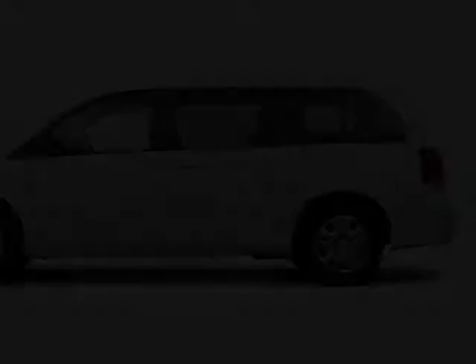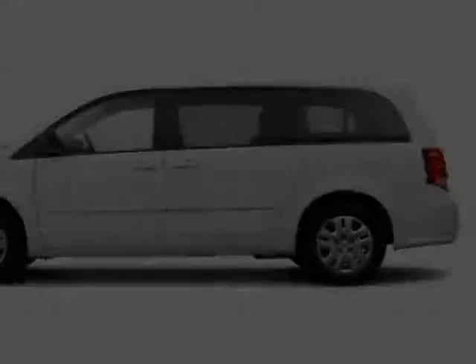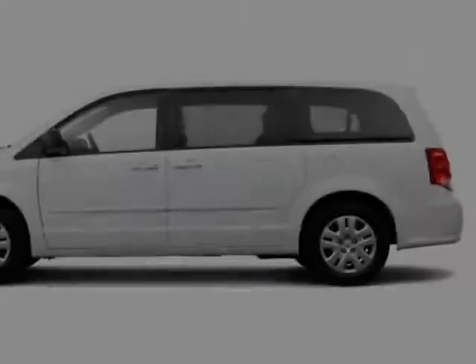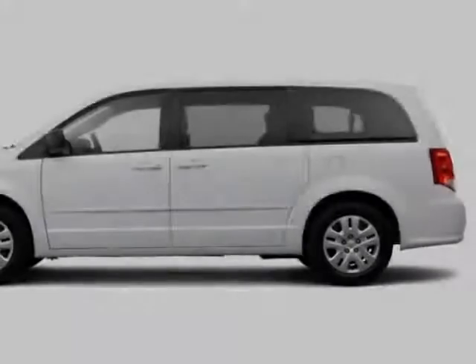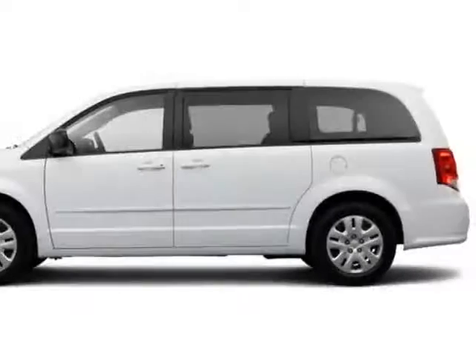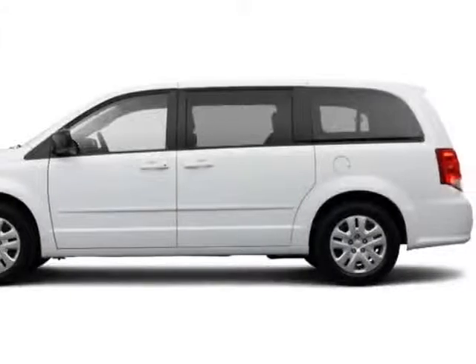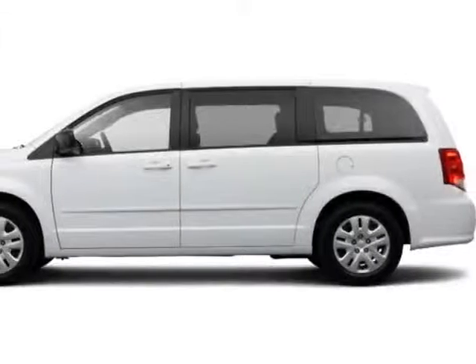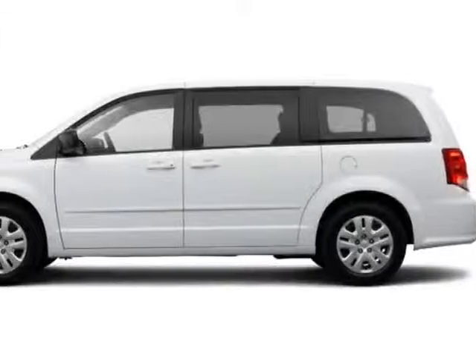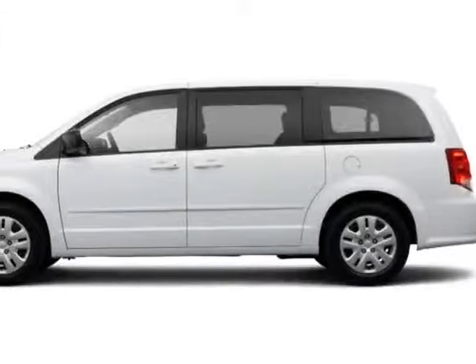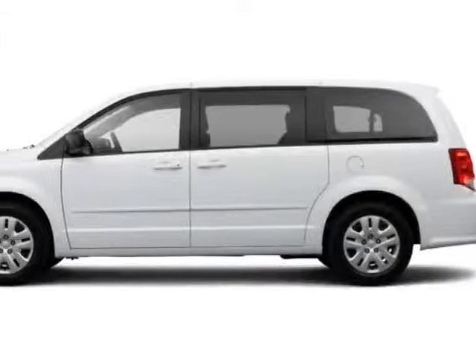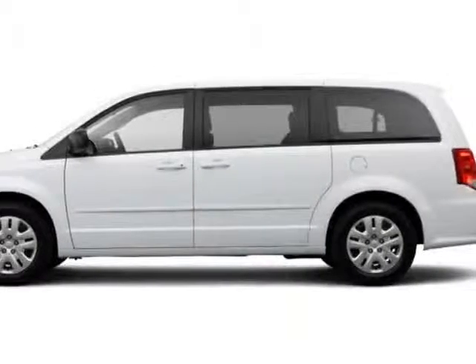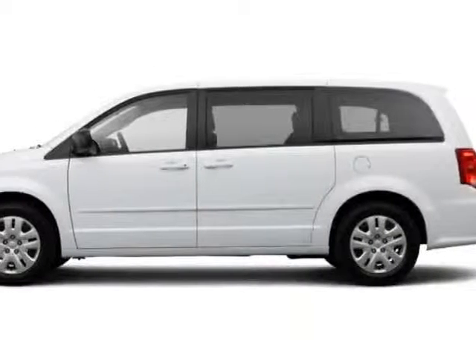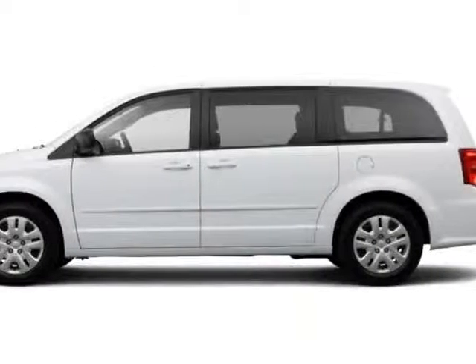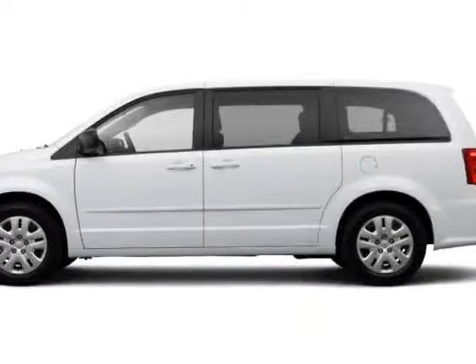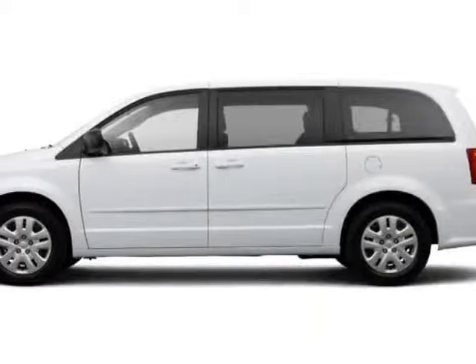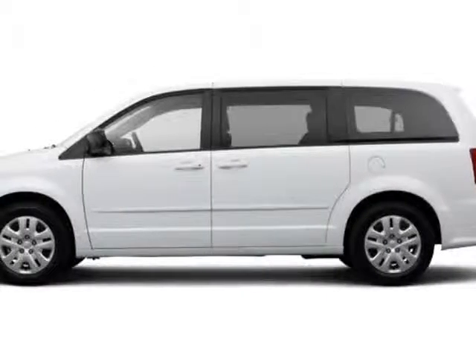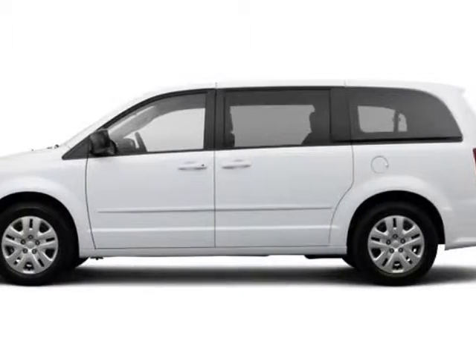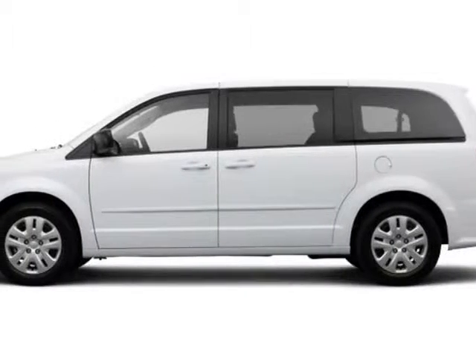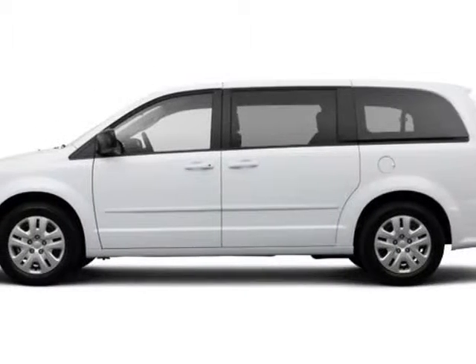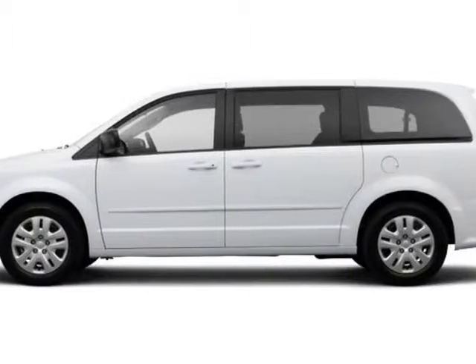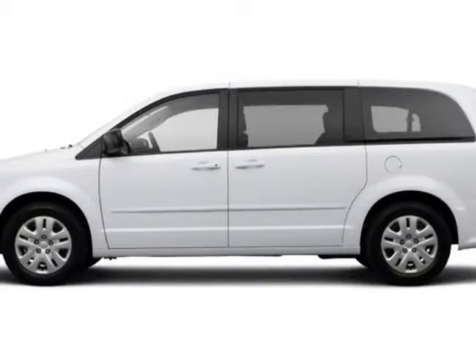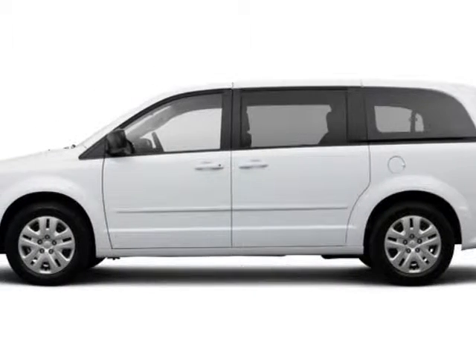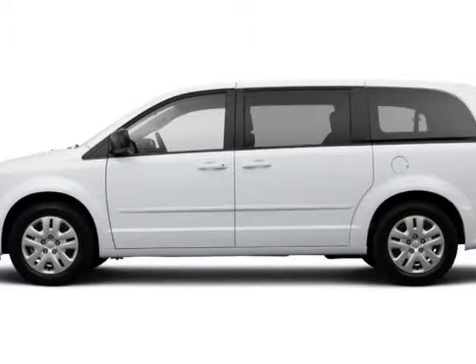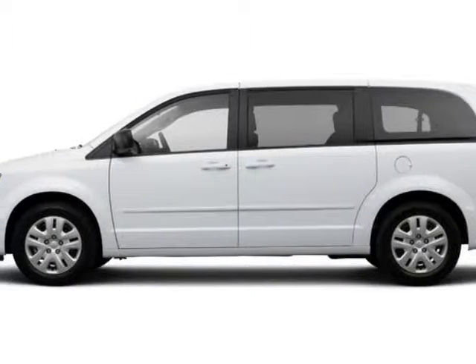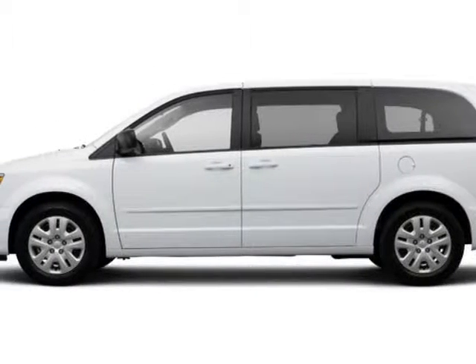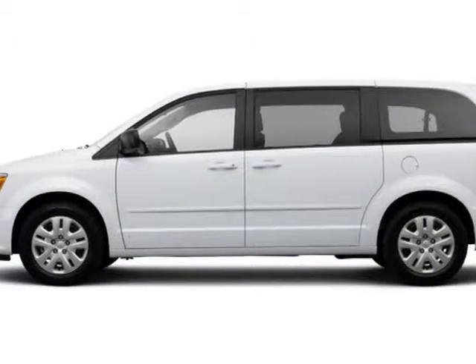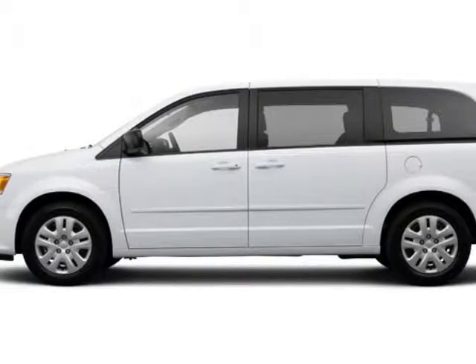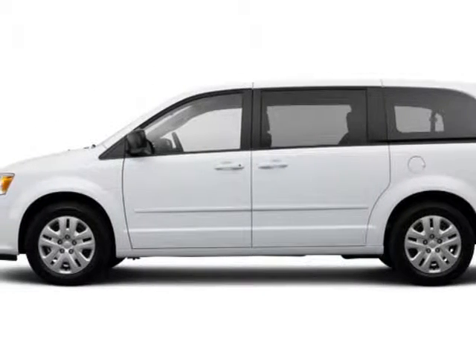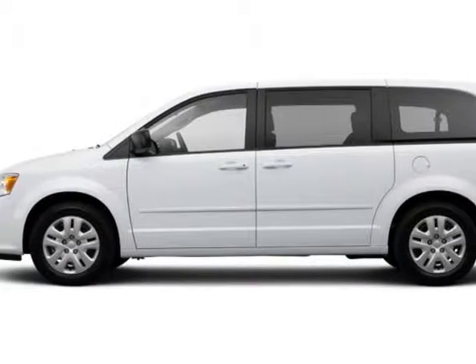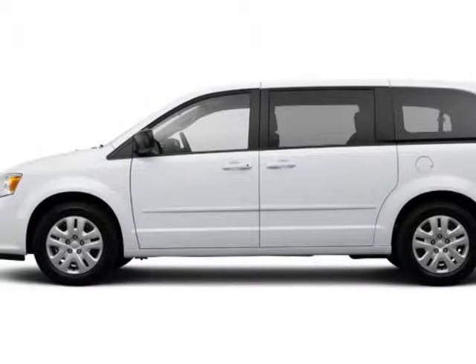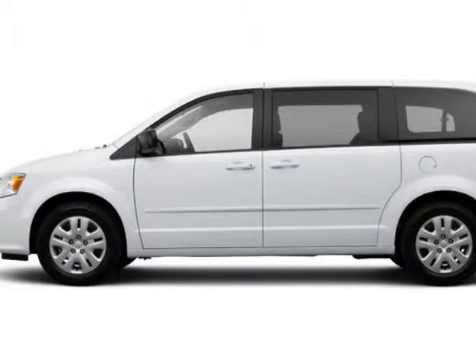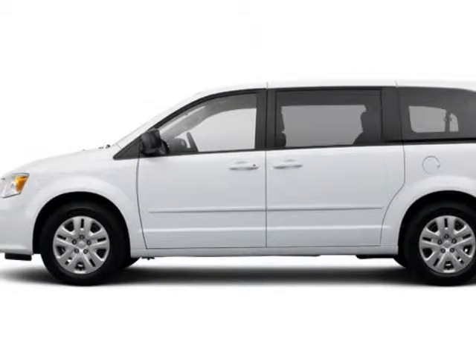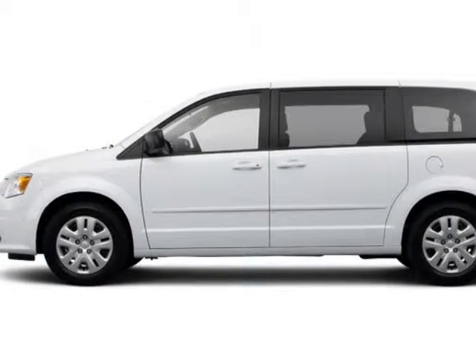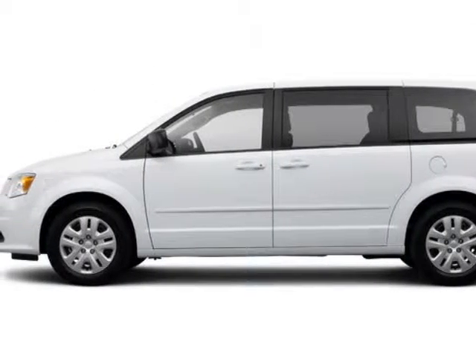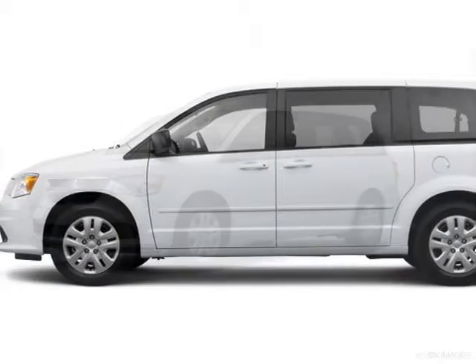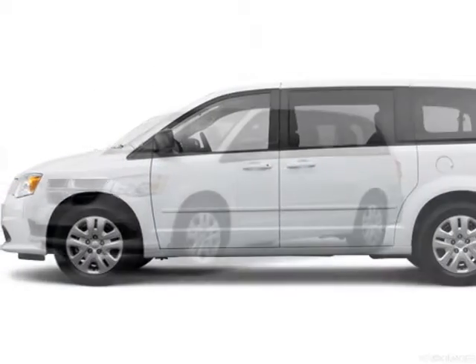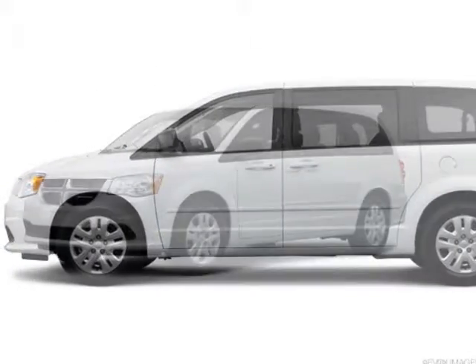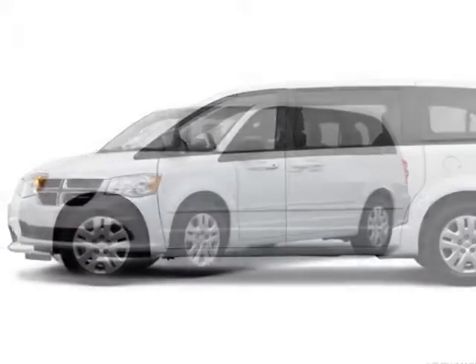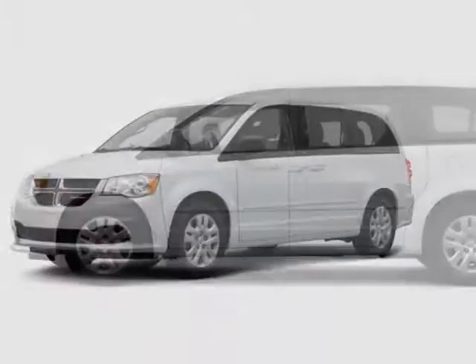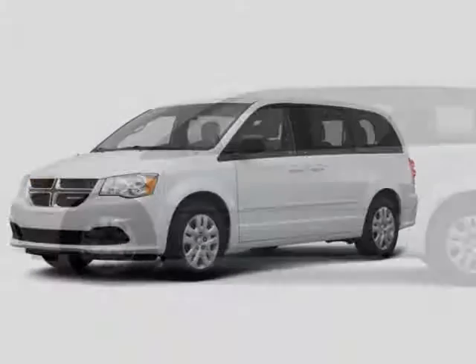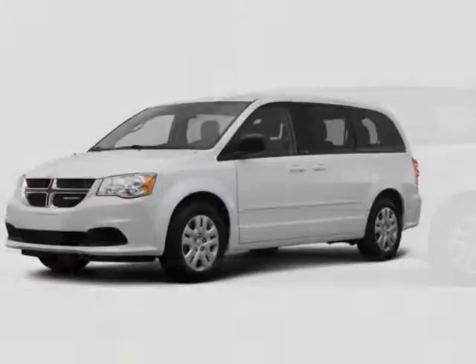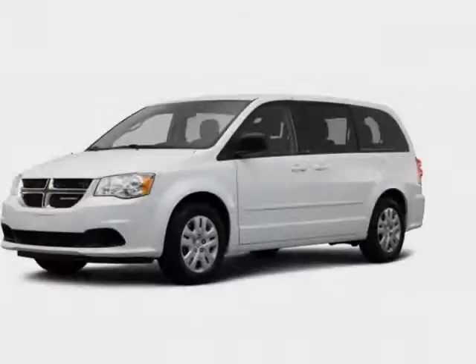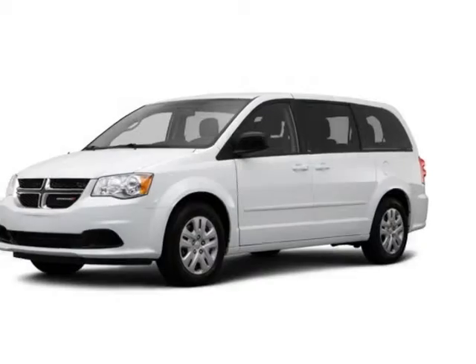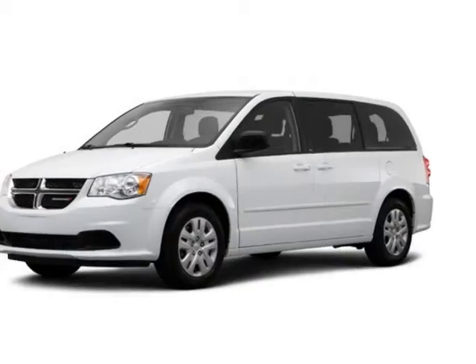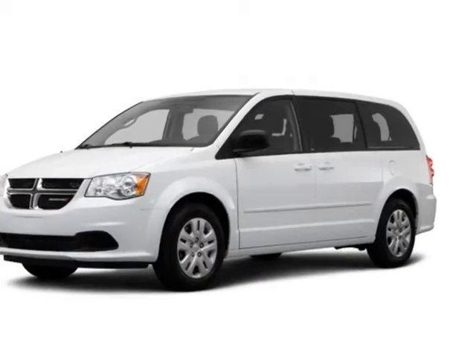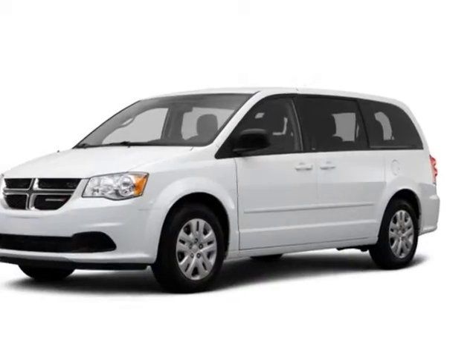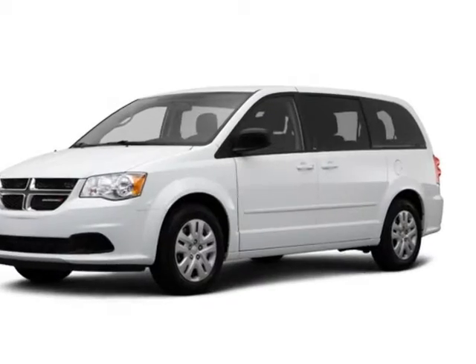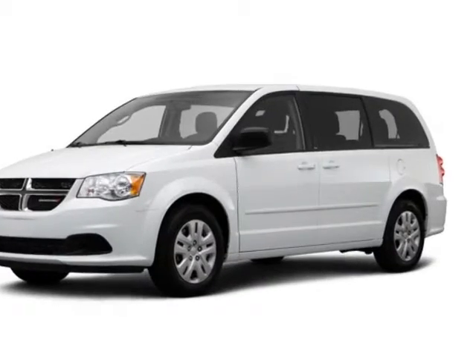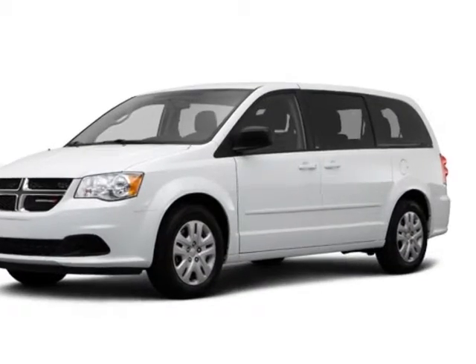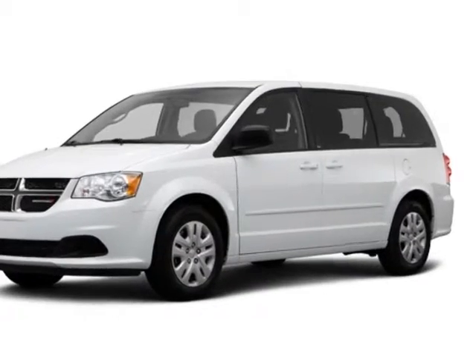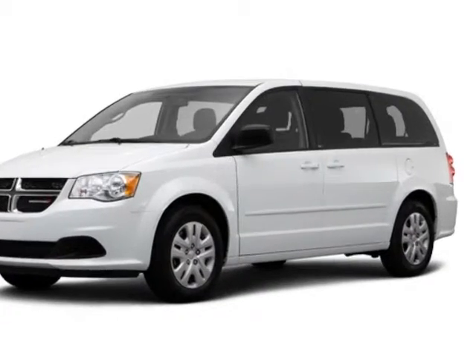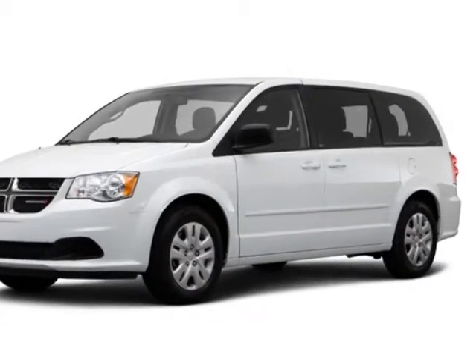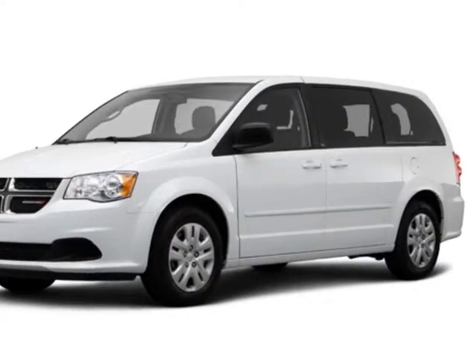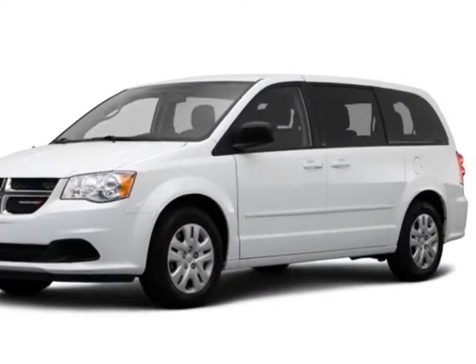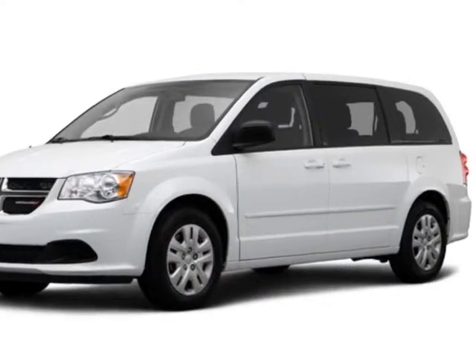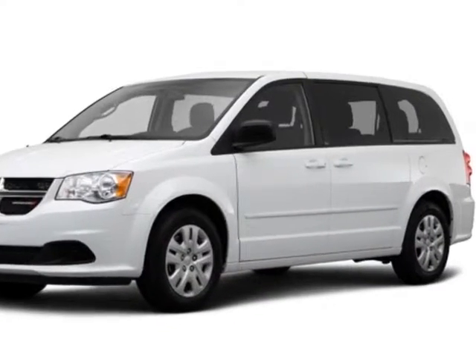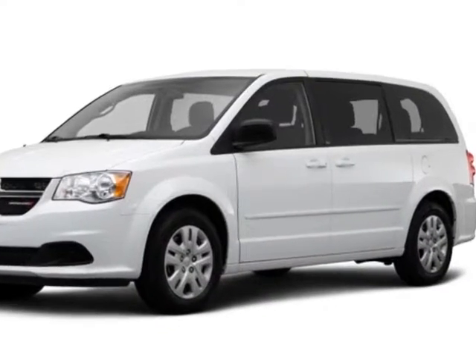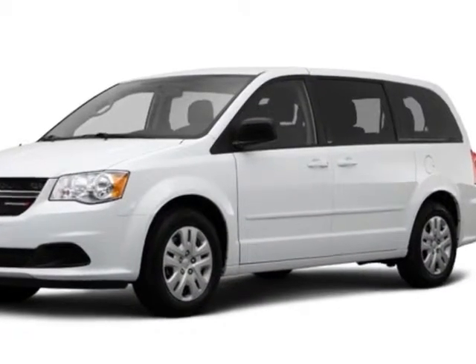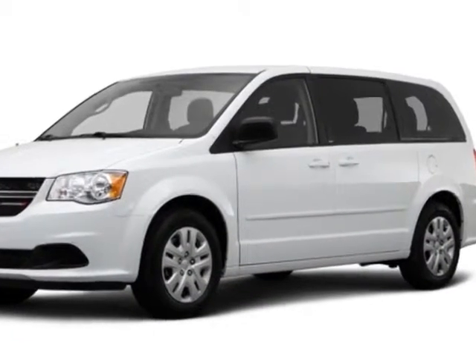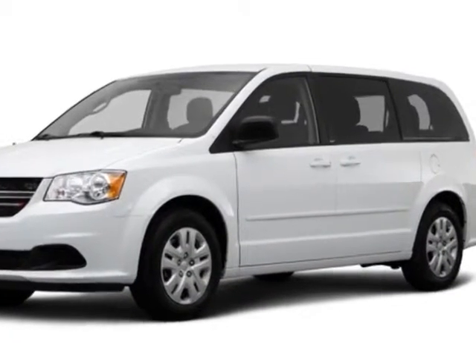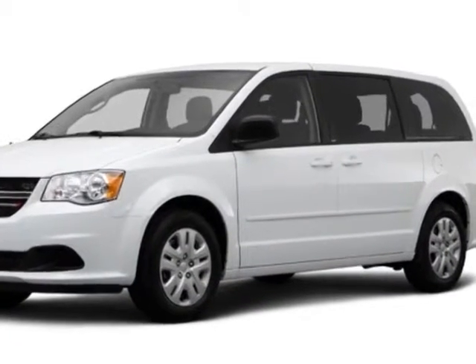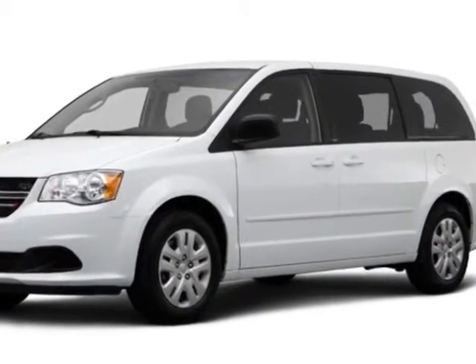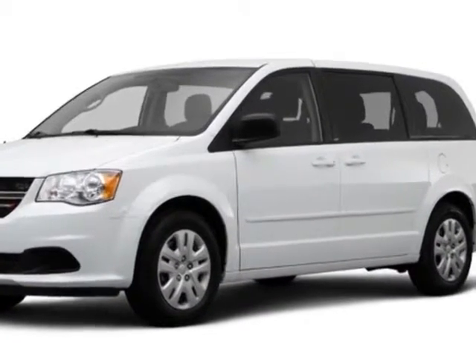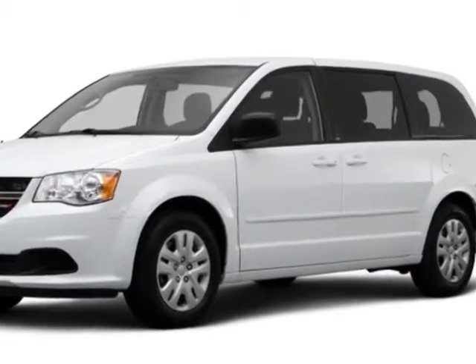Come take a look at this new 2014 Dodge Grand Caravan. For your protection, this vehicle has a full factory warranty.